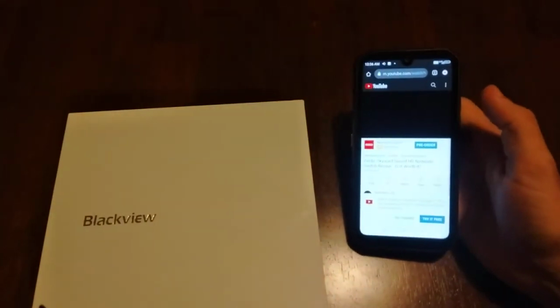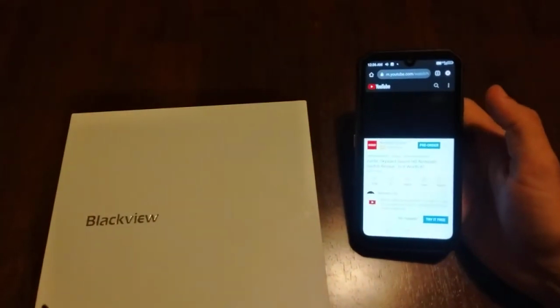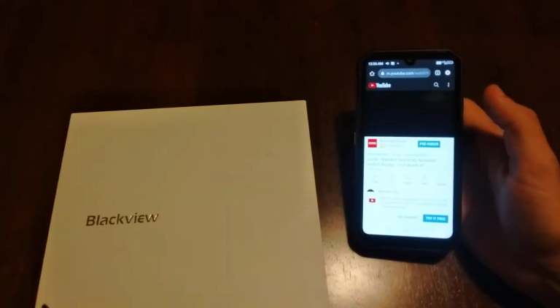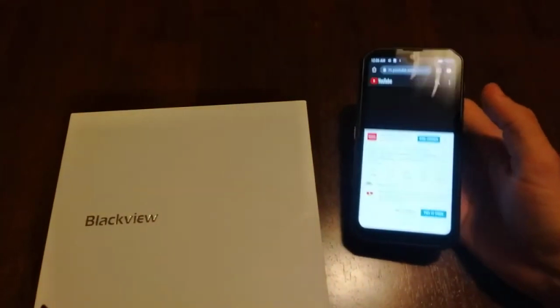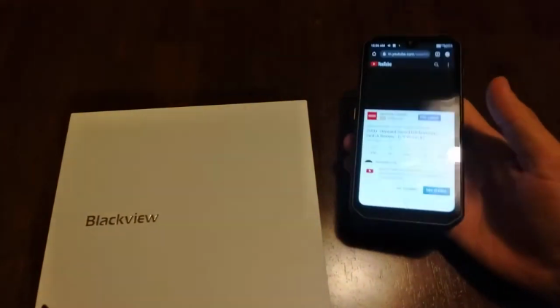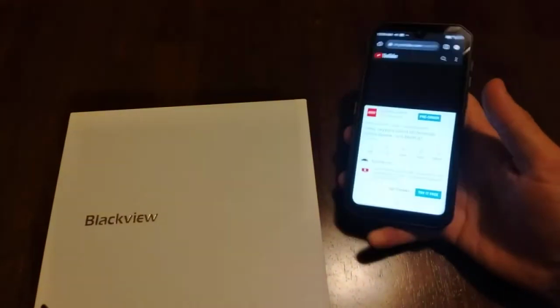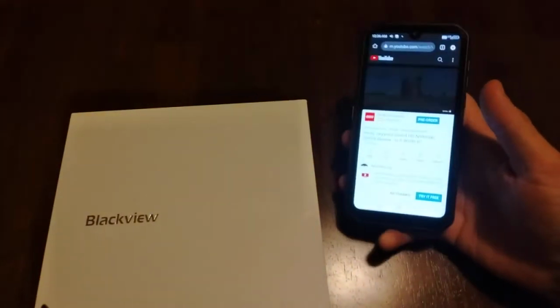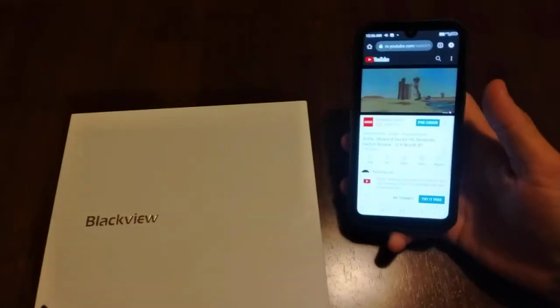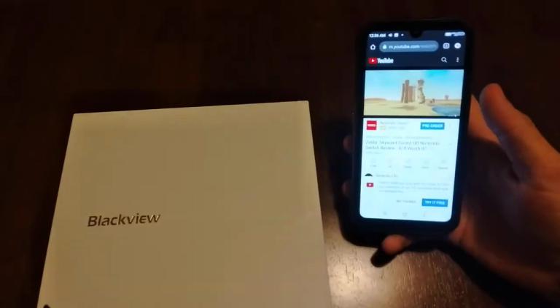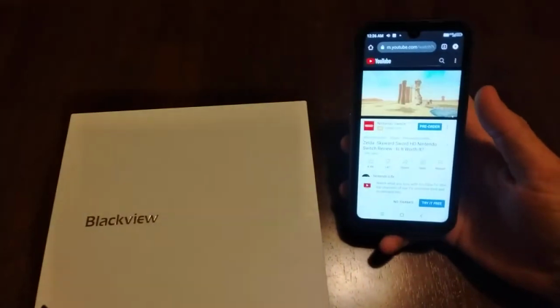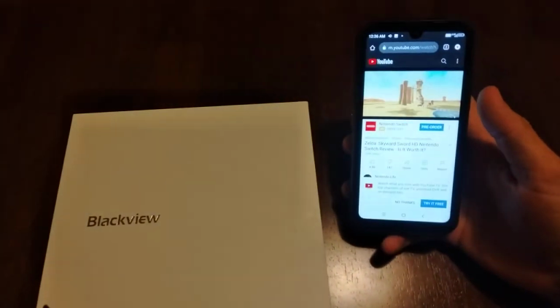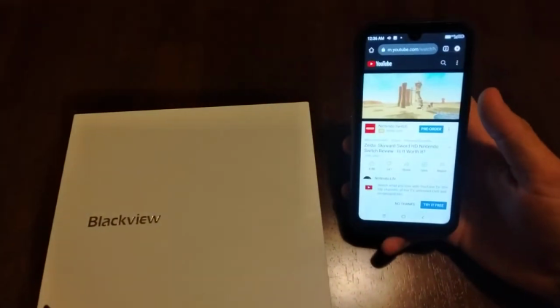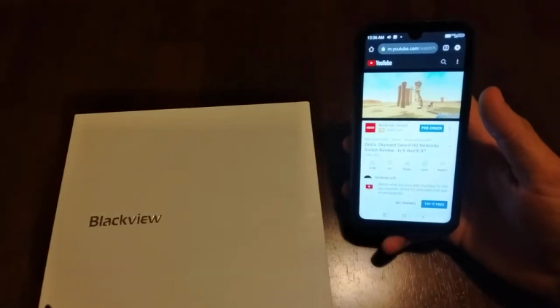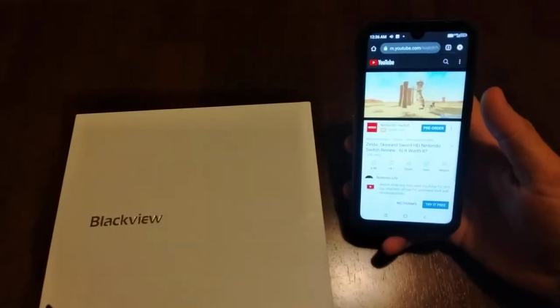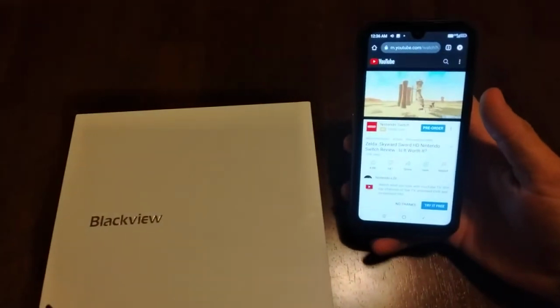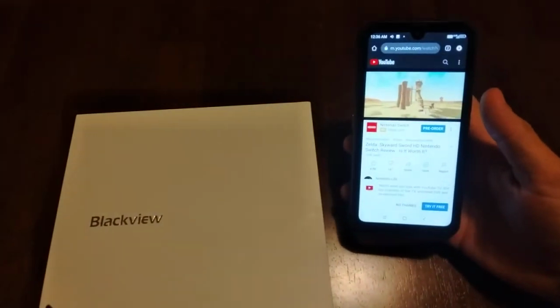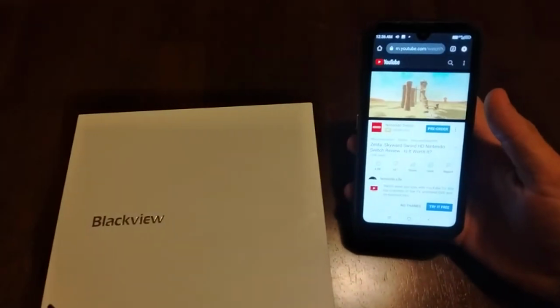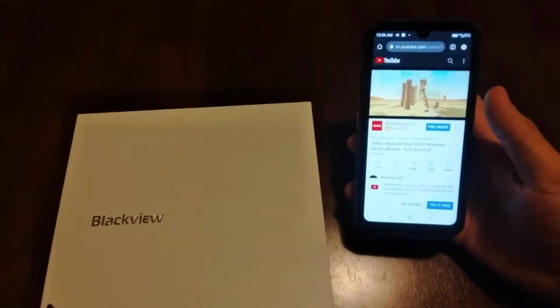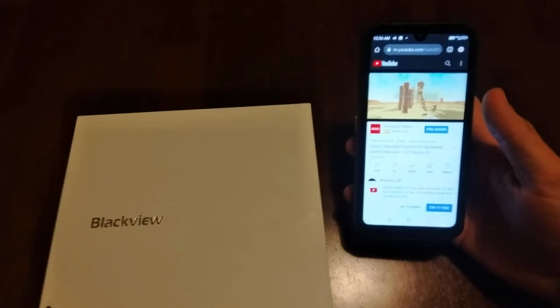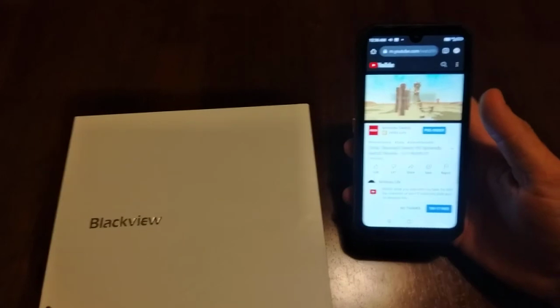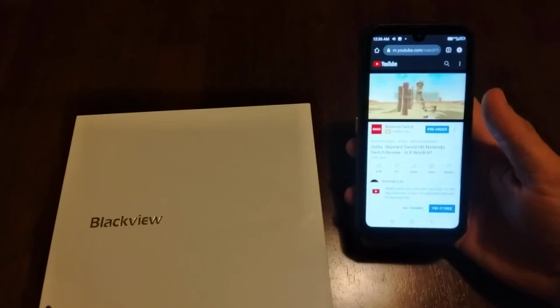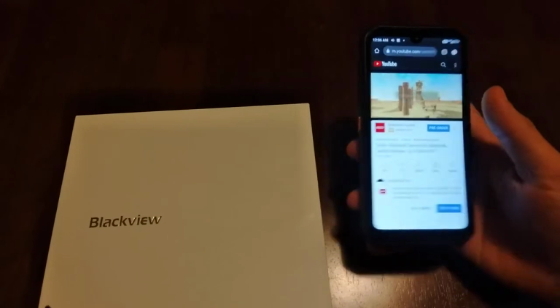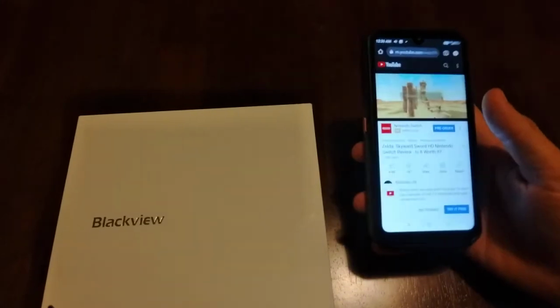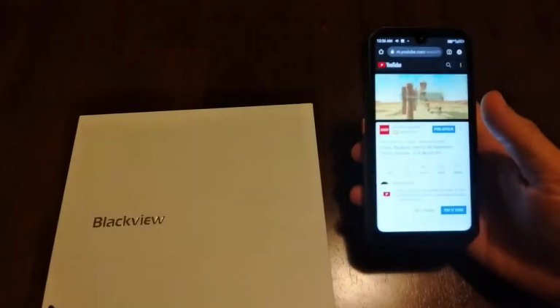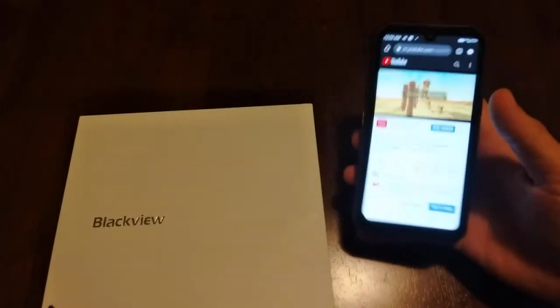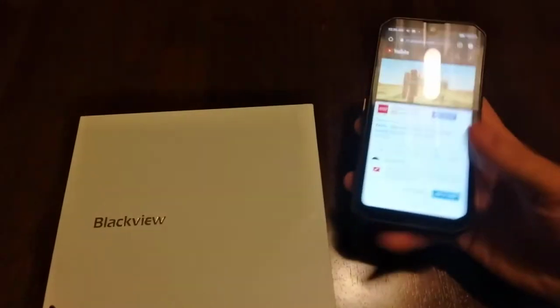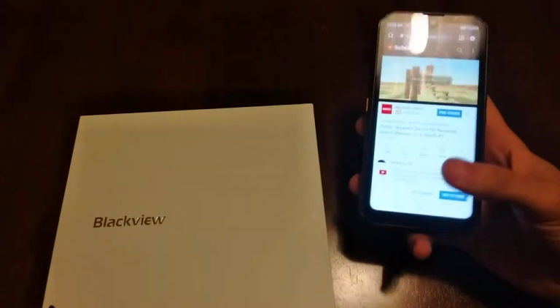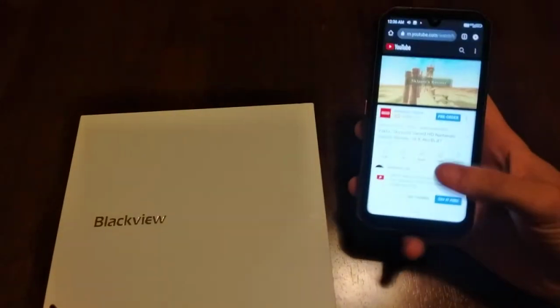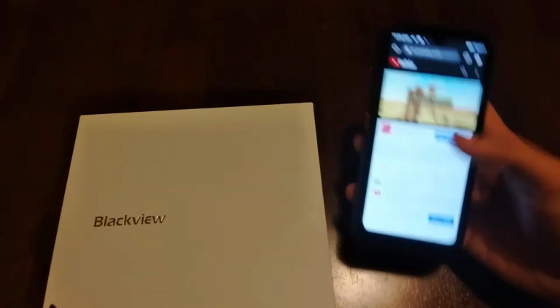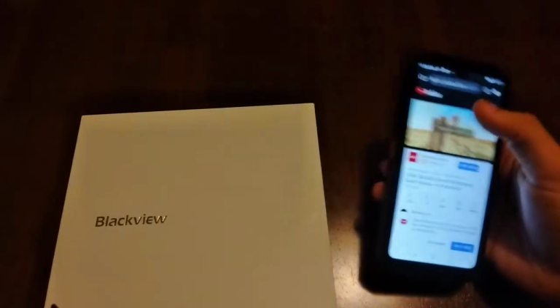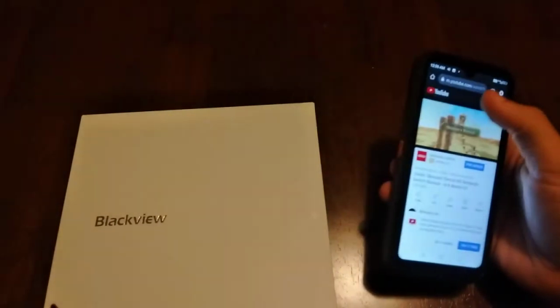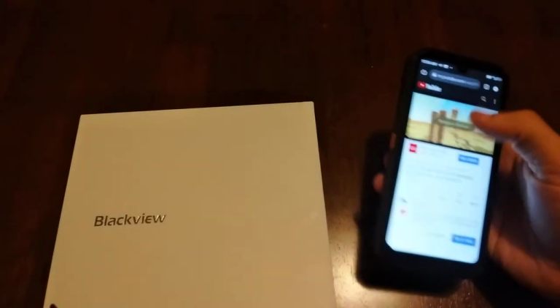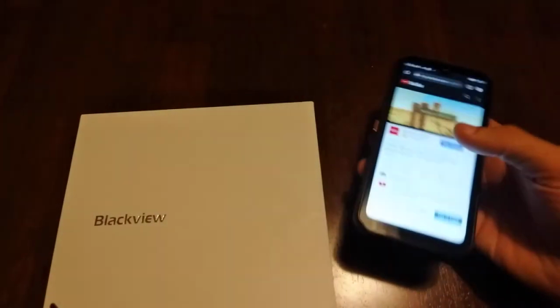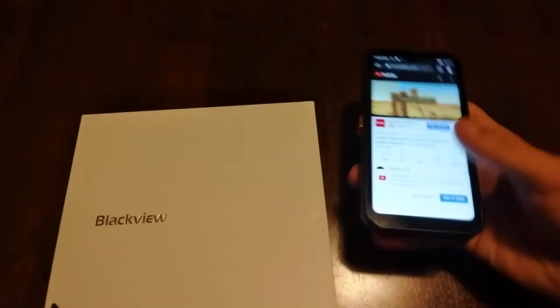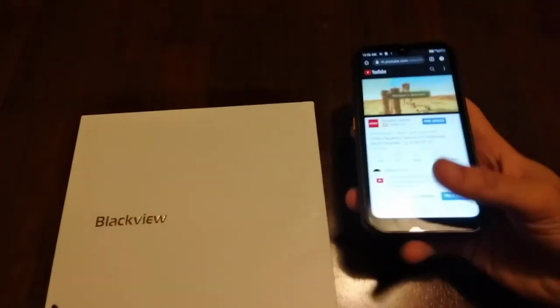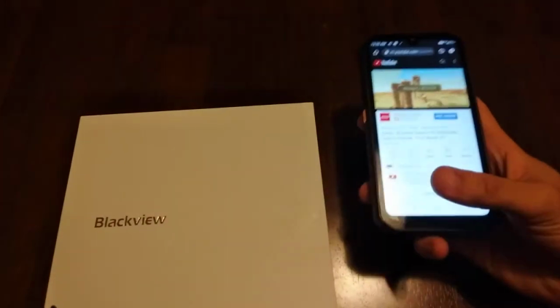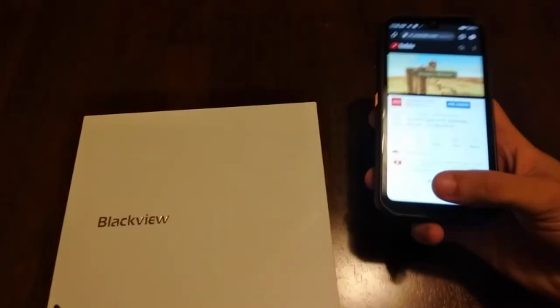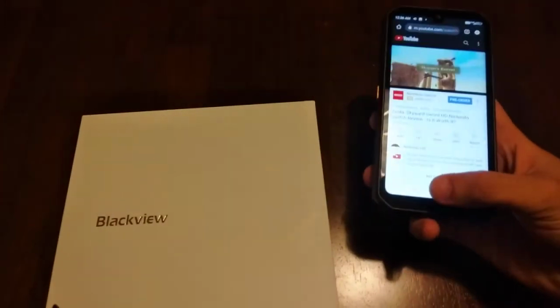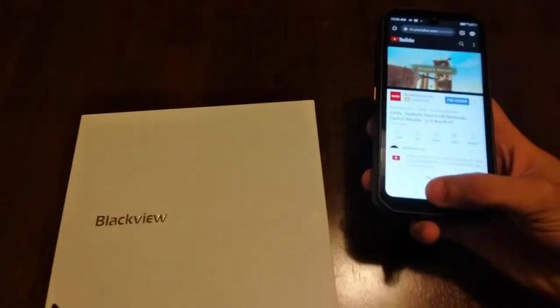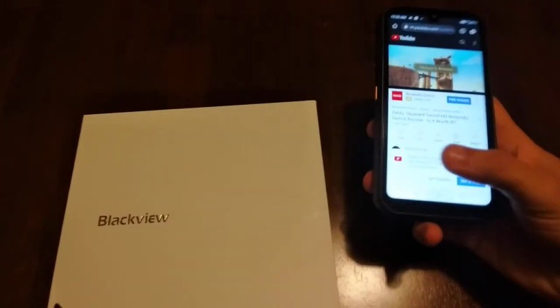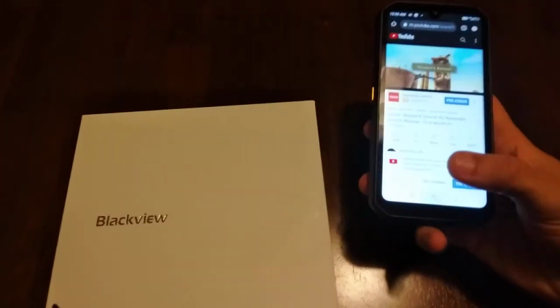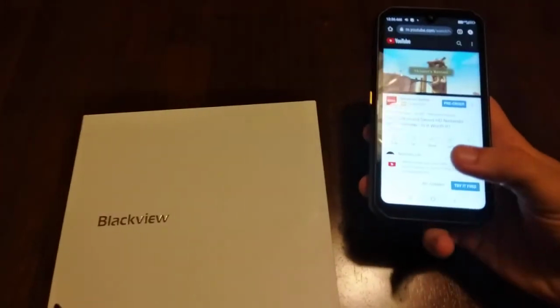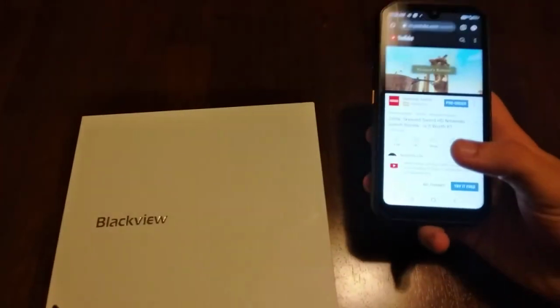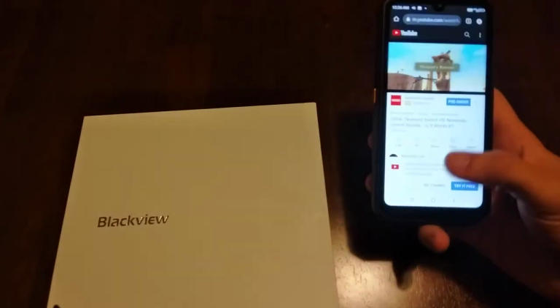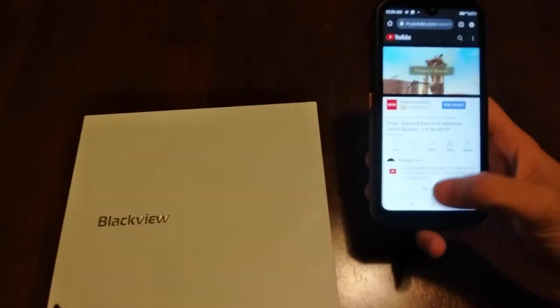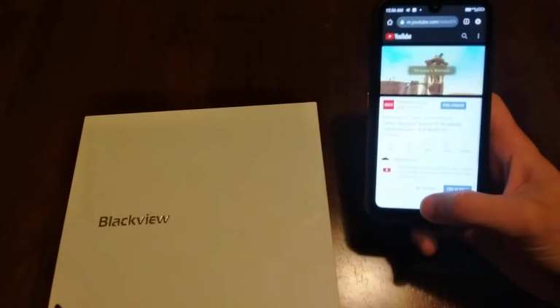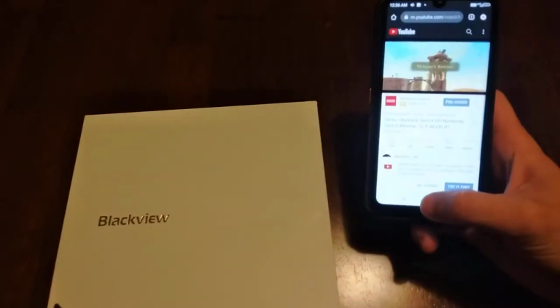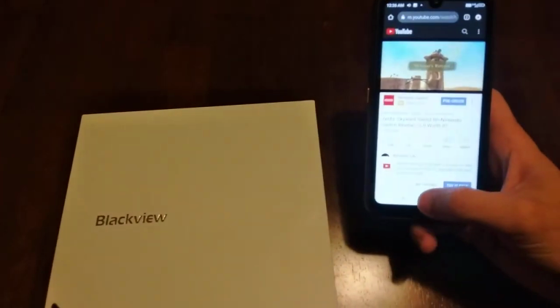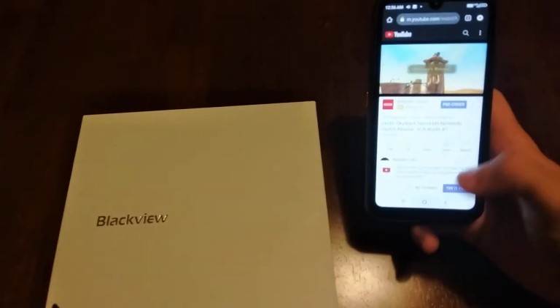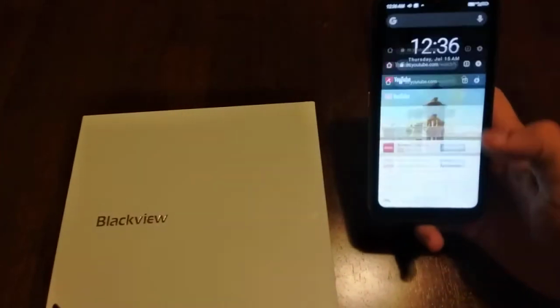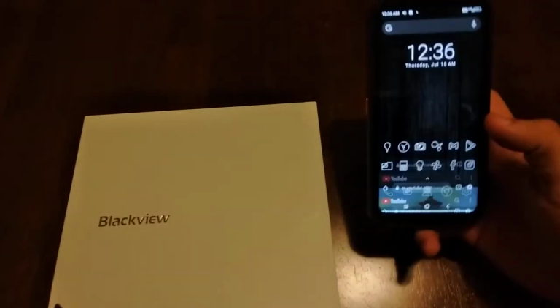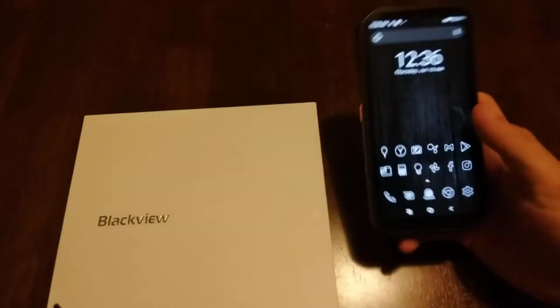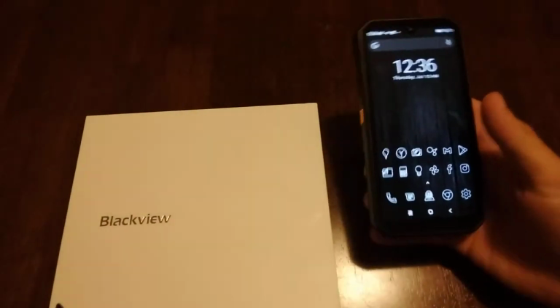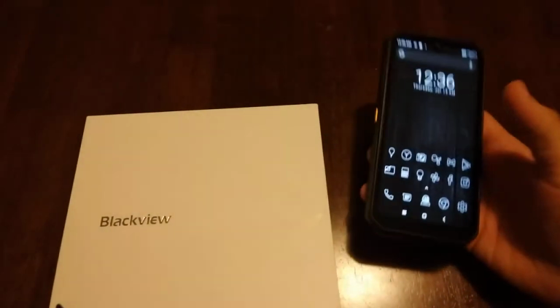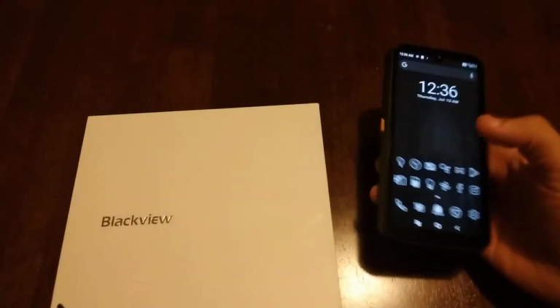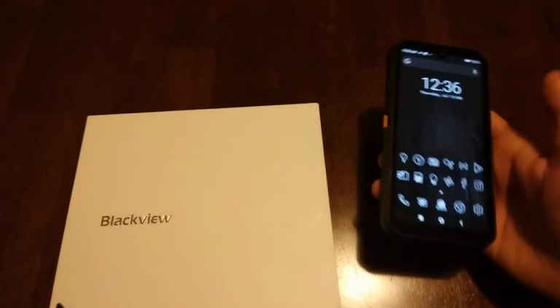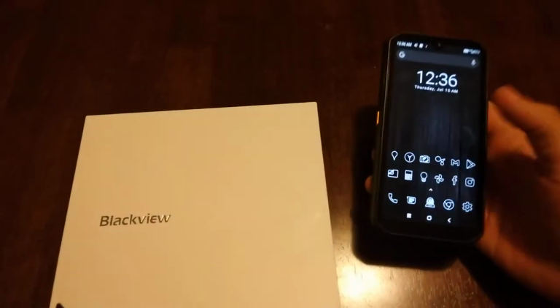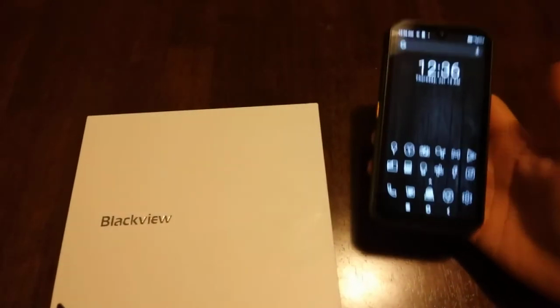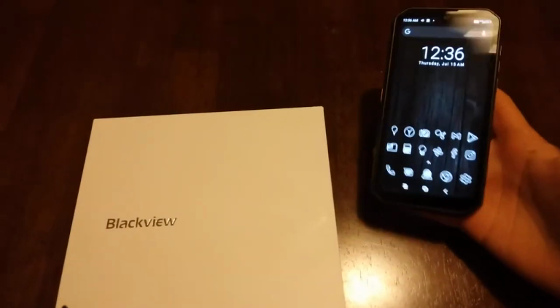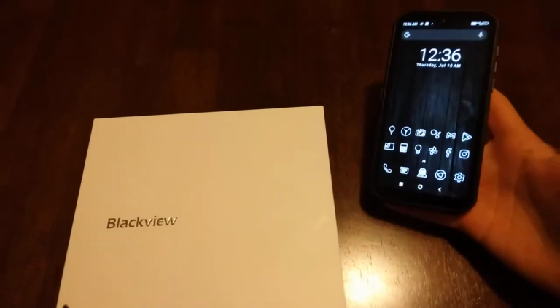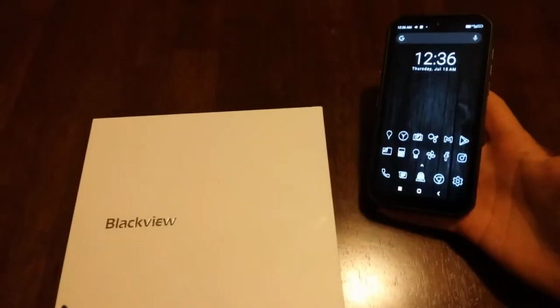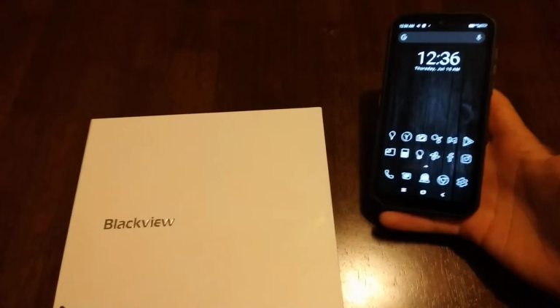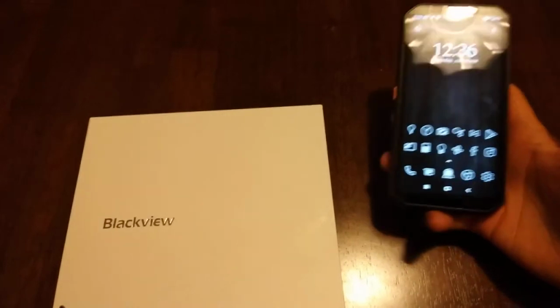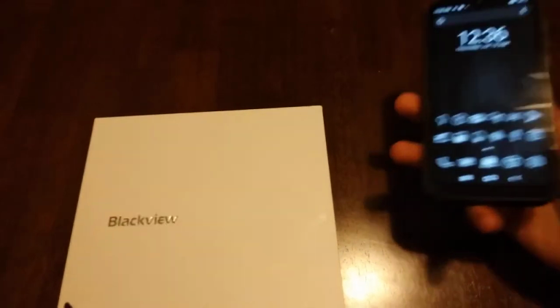It loads quick, really quick. No problem. Saves your pages and reopens them quick, right where you left off.